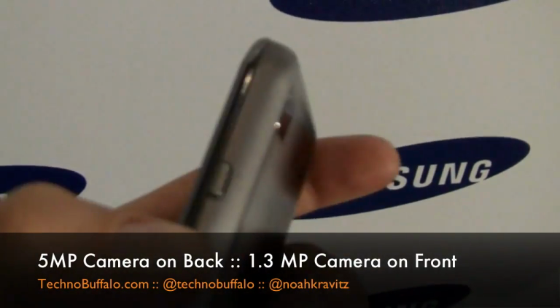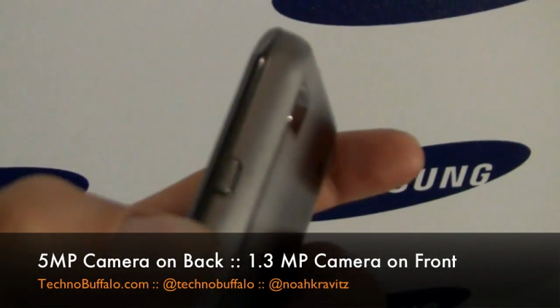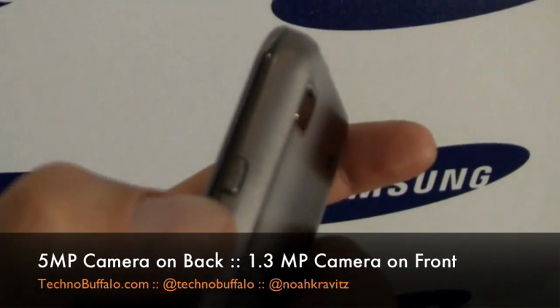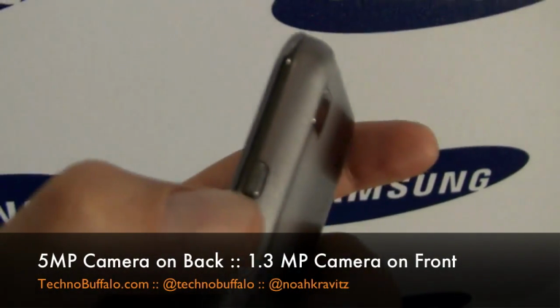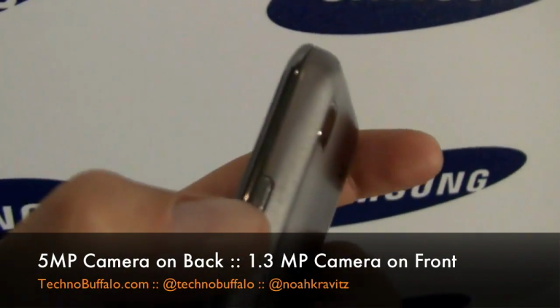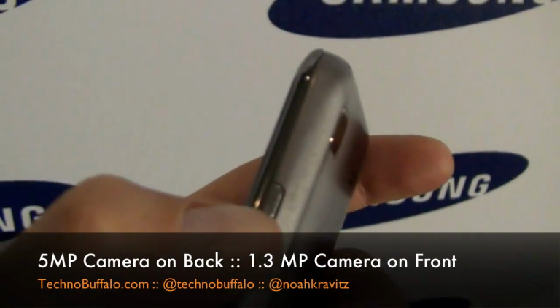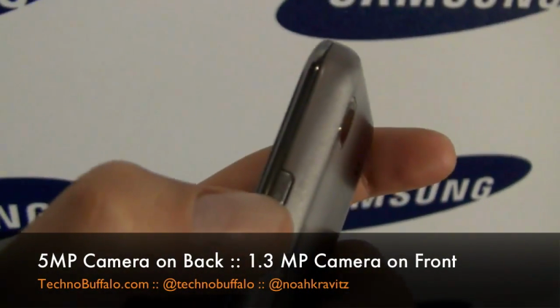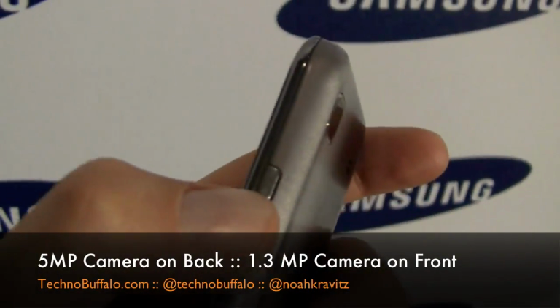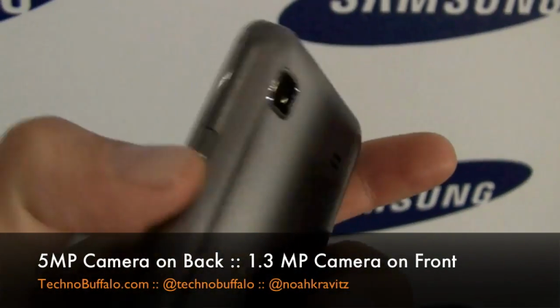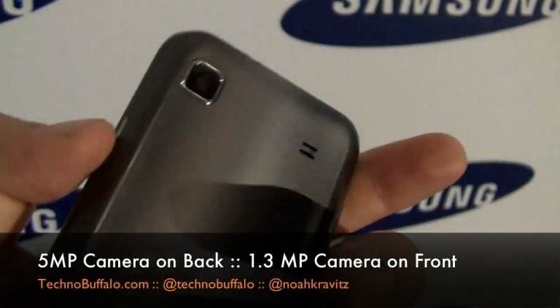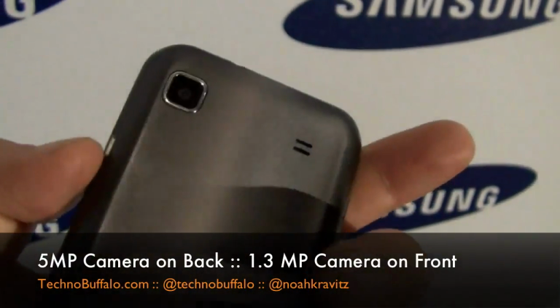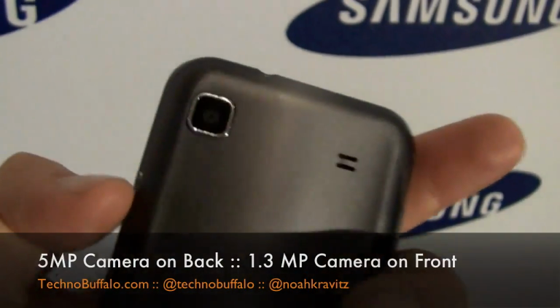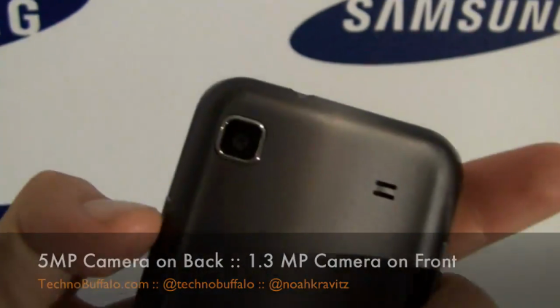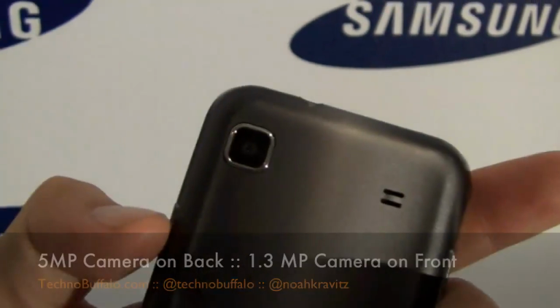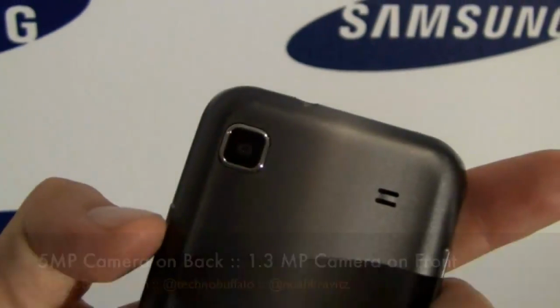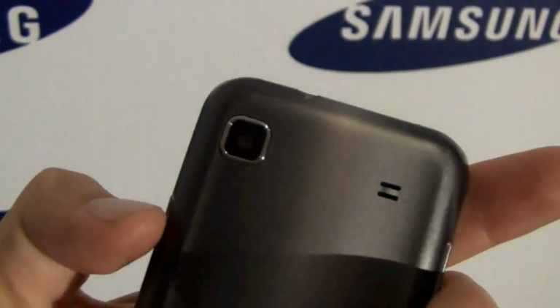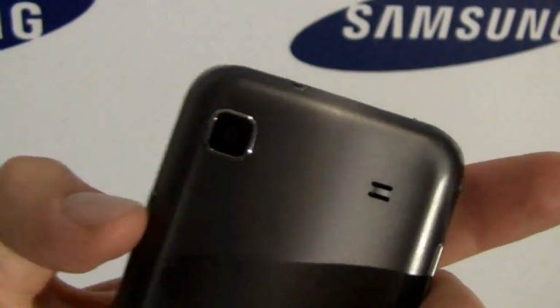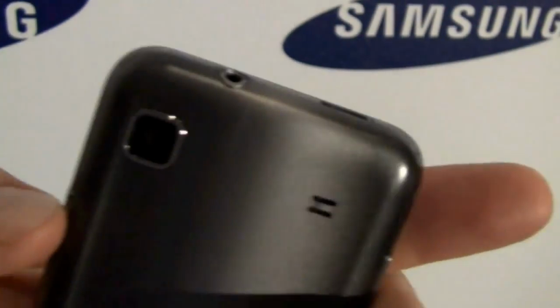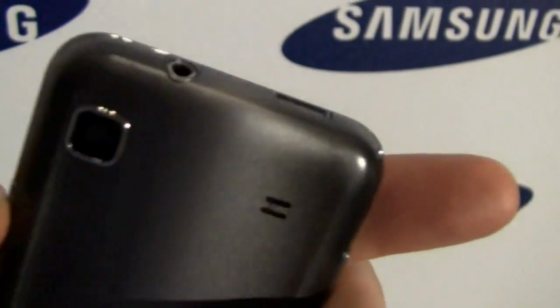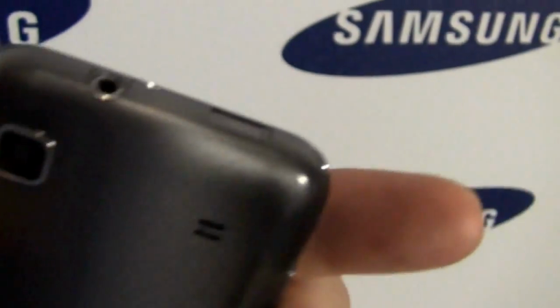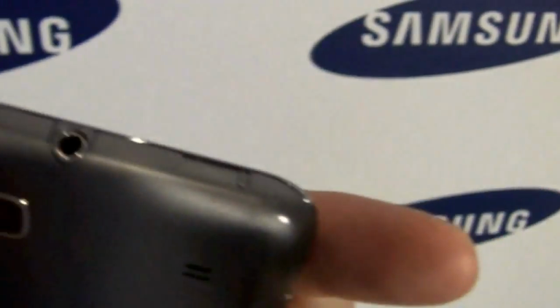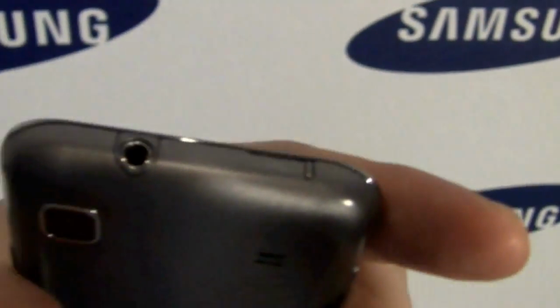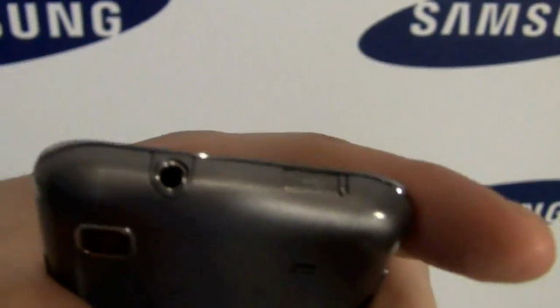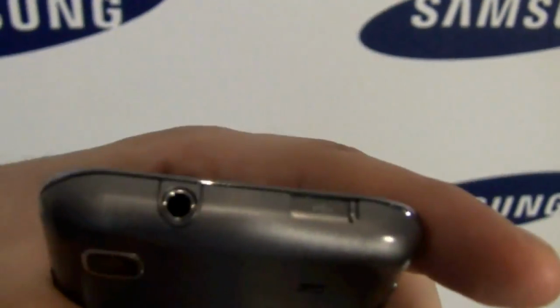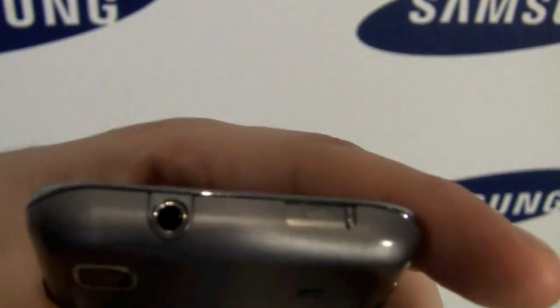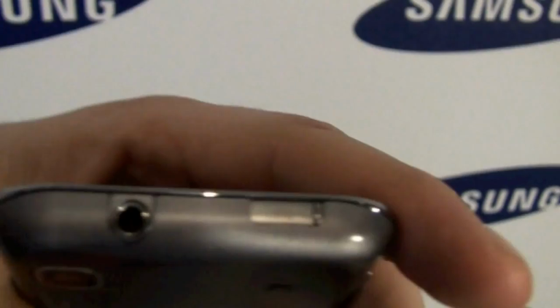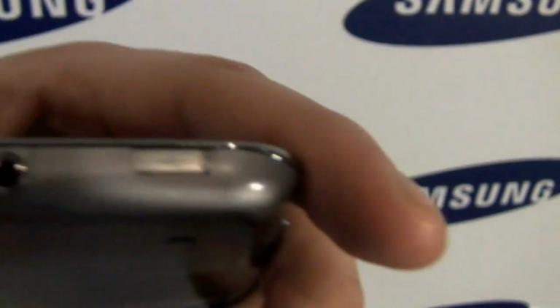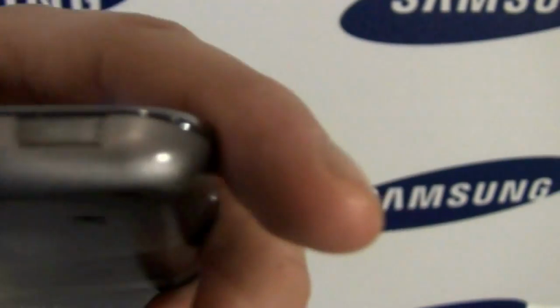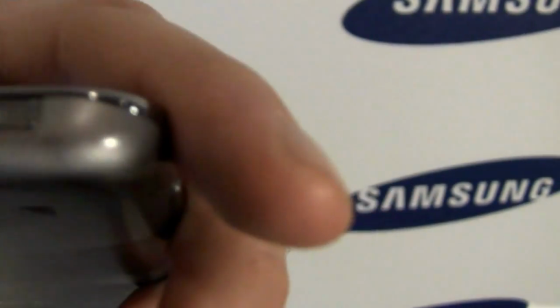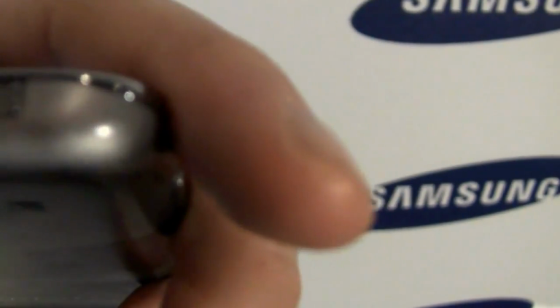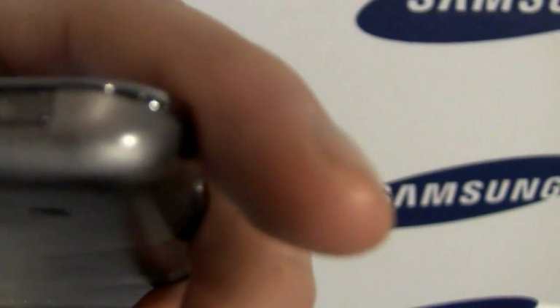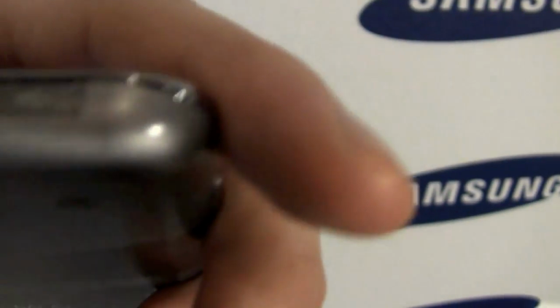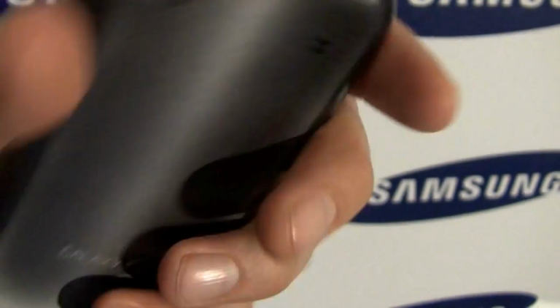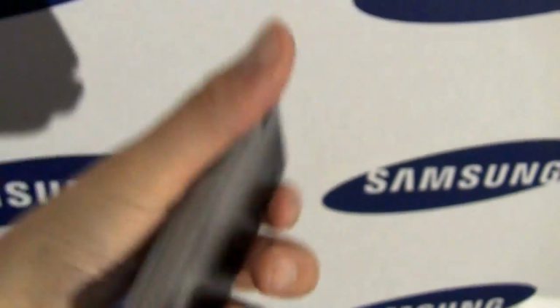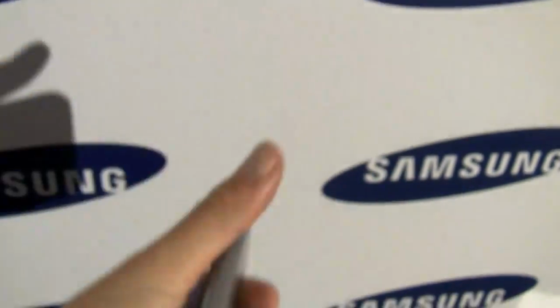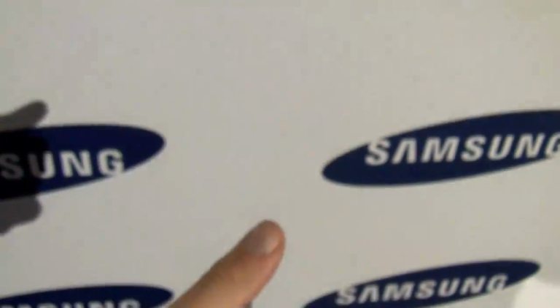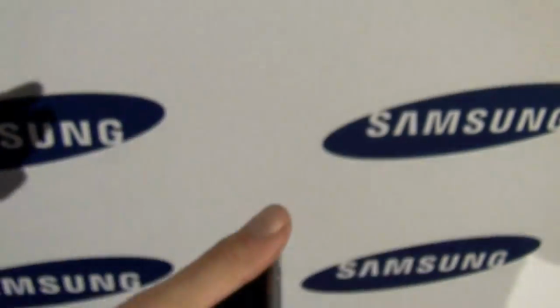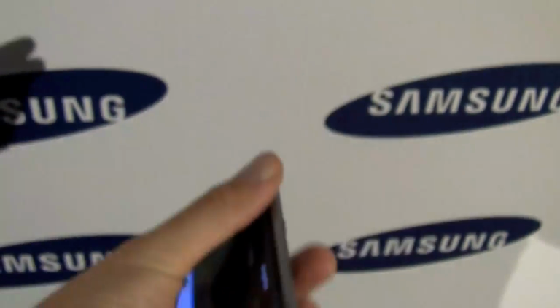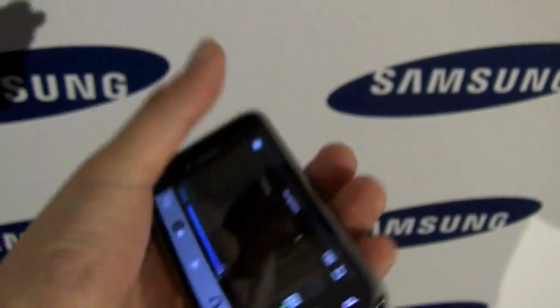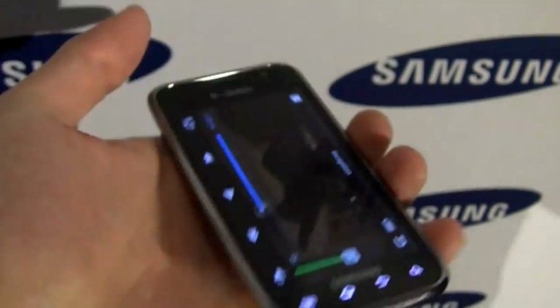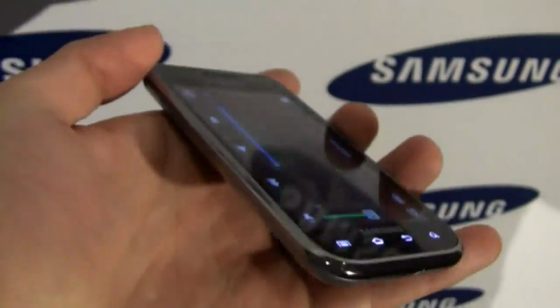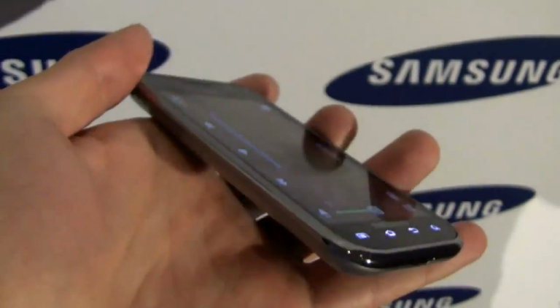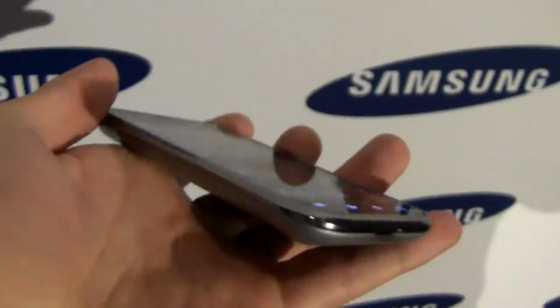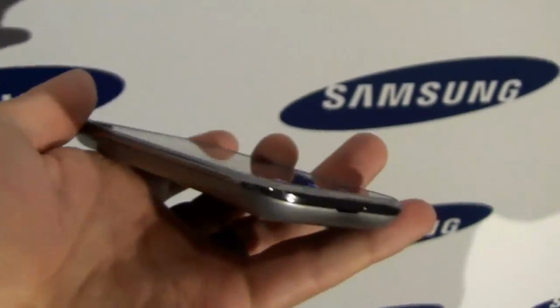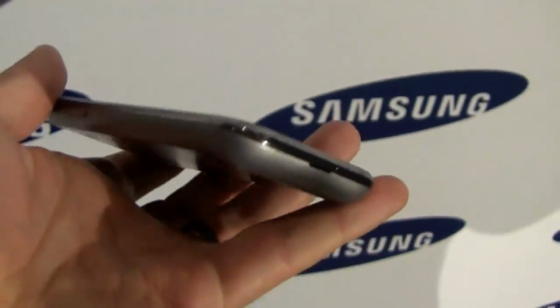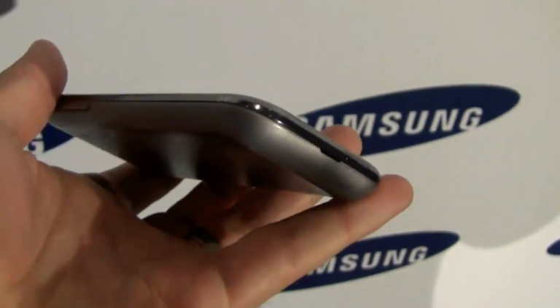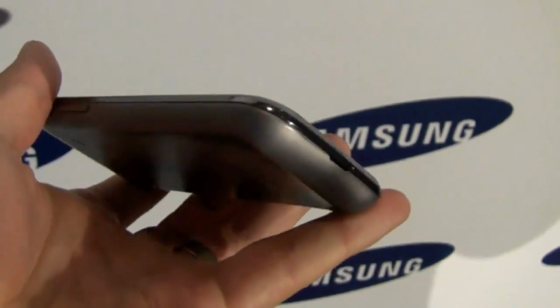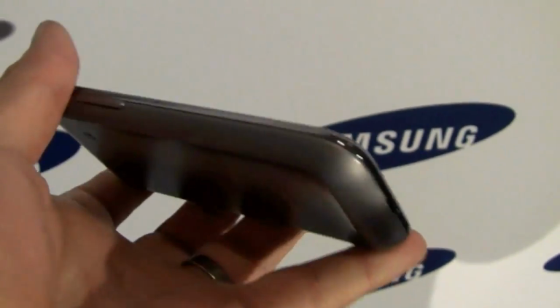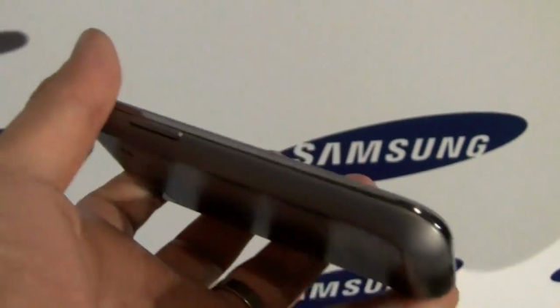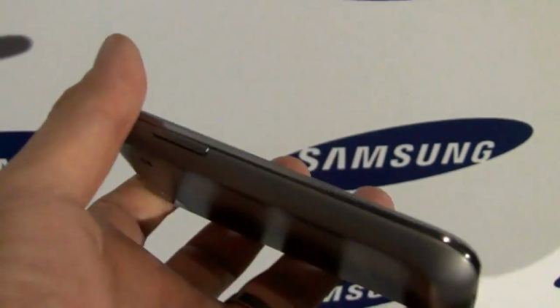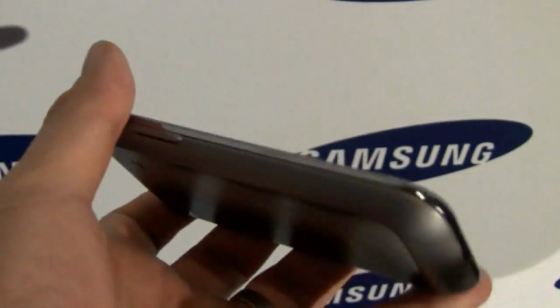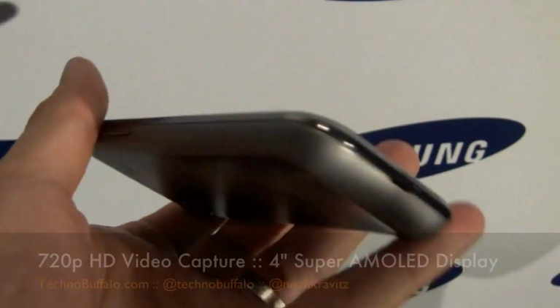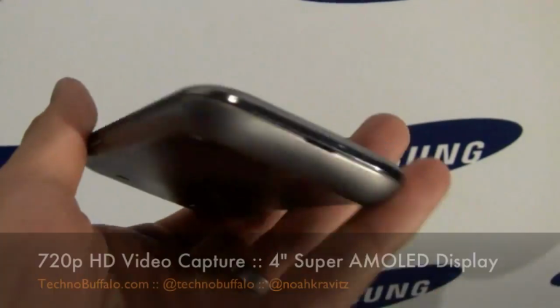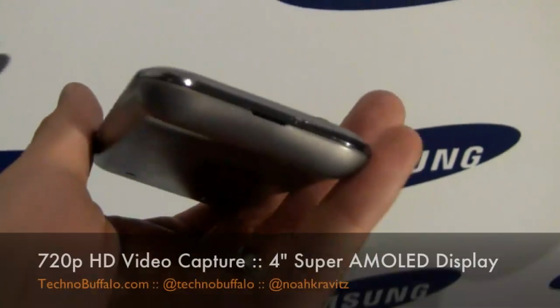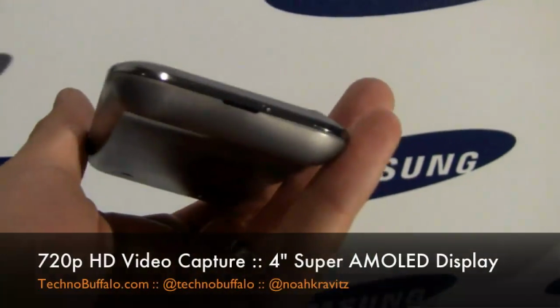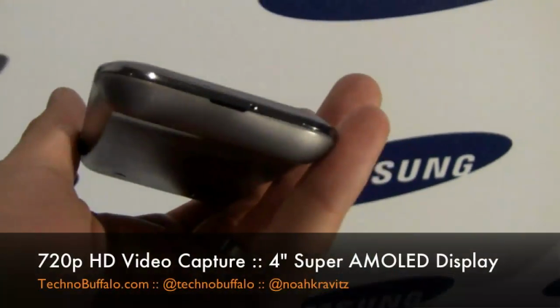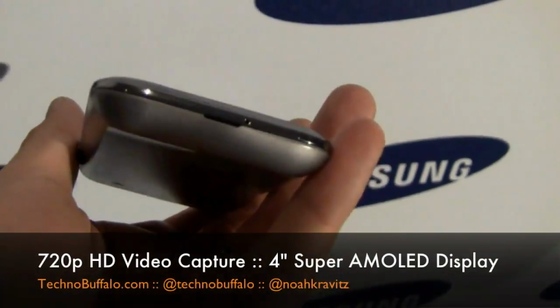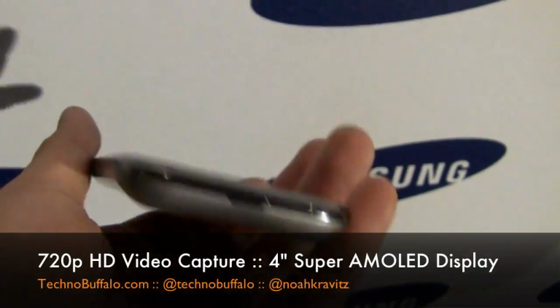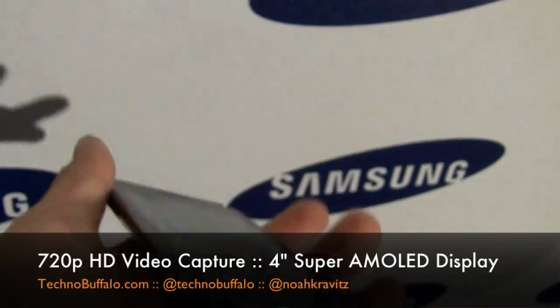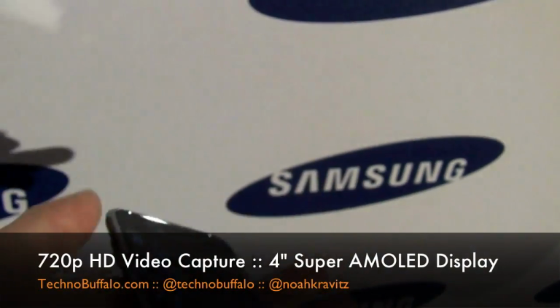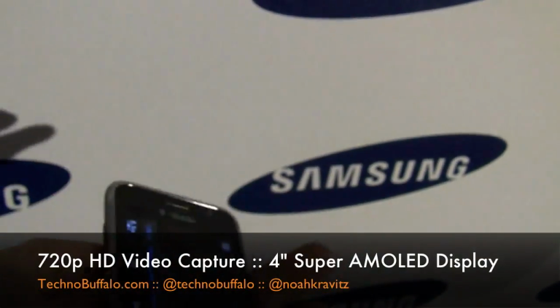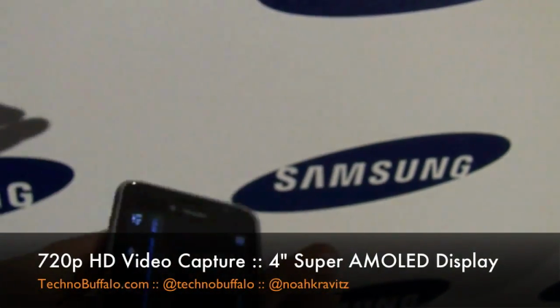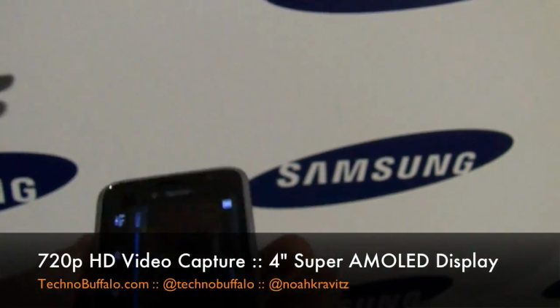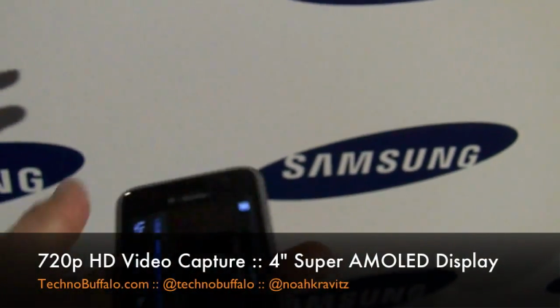You've got your power hold switch, your camera on the back, headphone jack, USB port — all the usual things you'd expect from a Galaxy S phone.